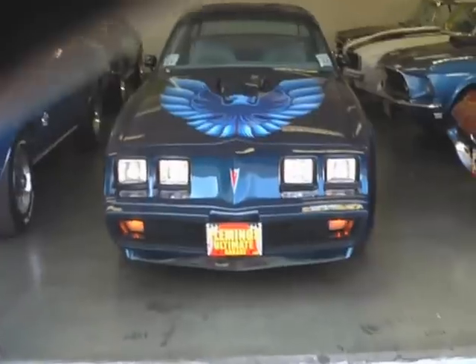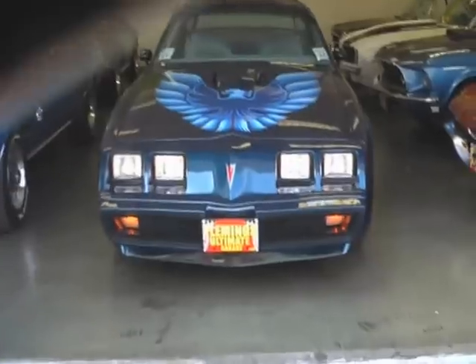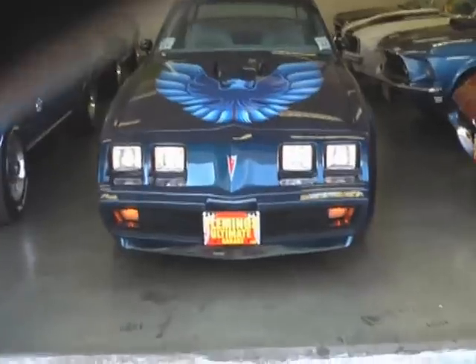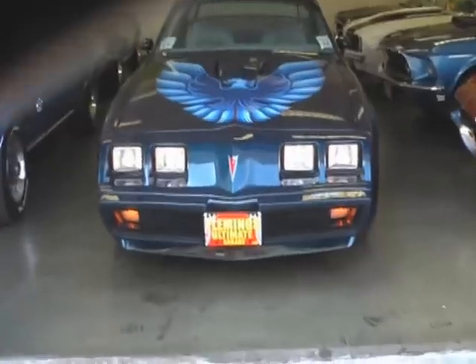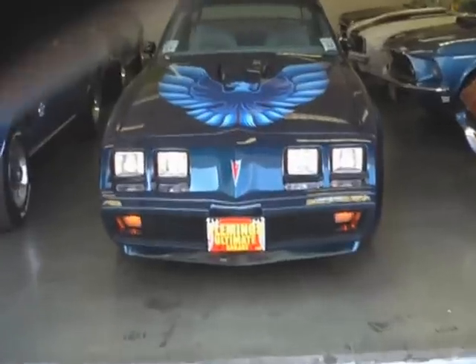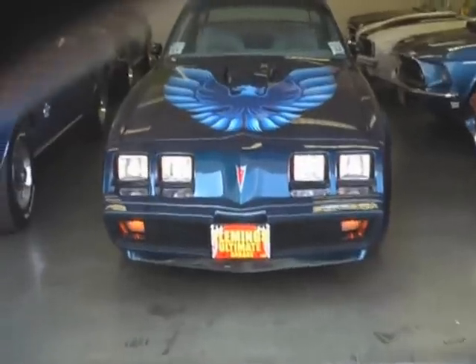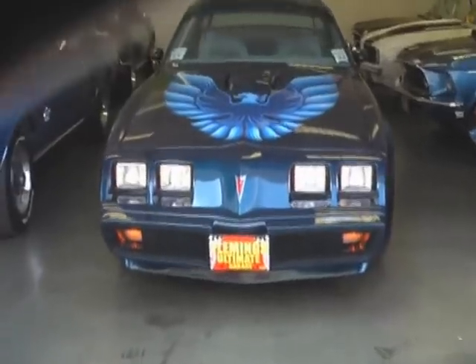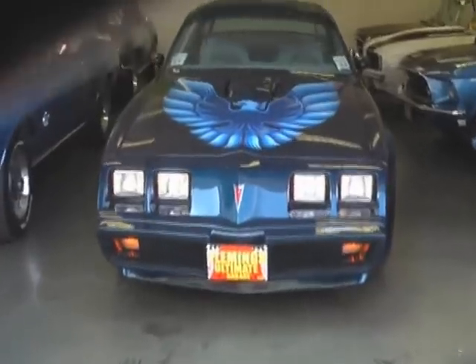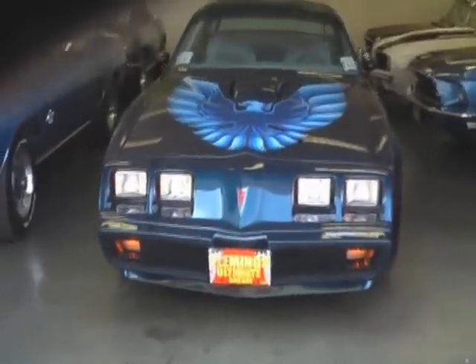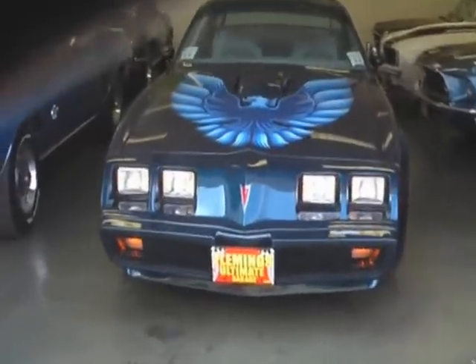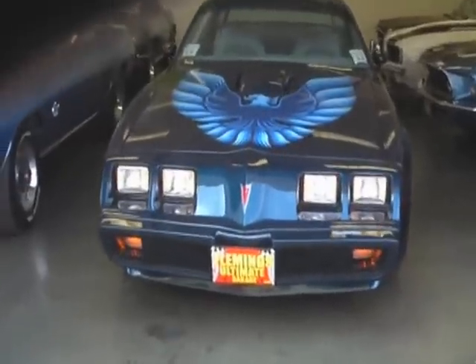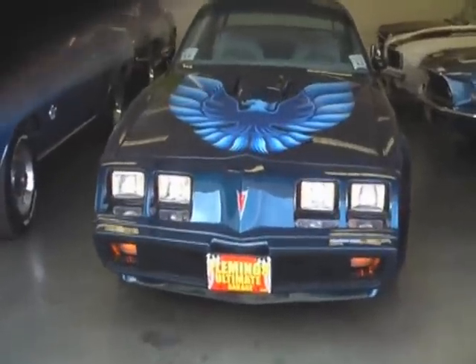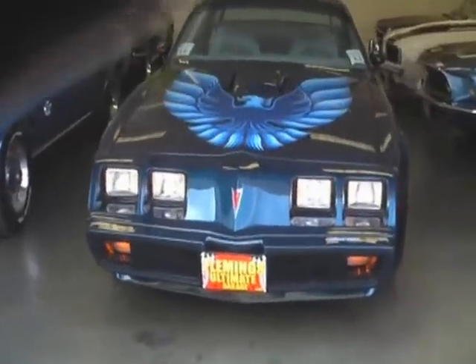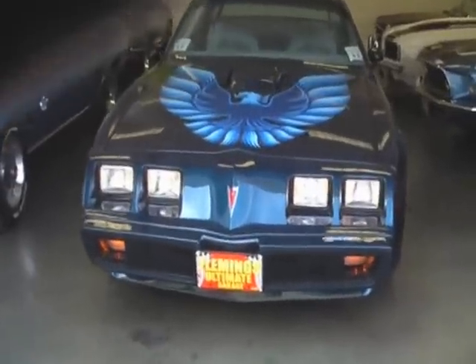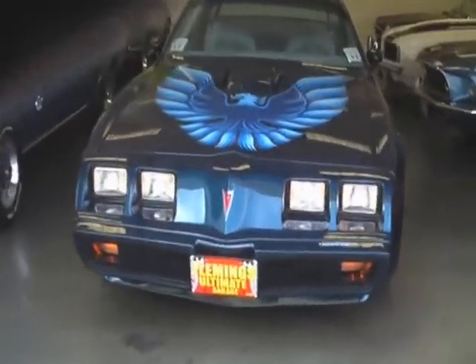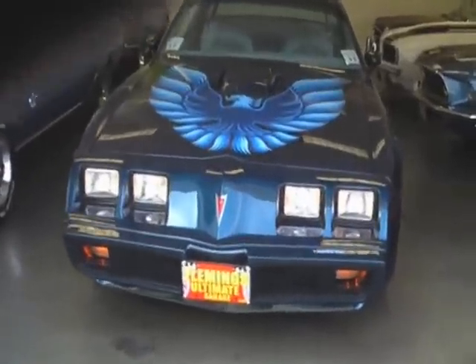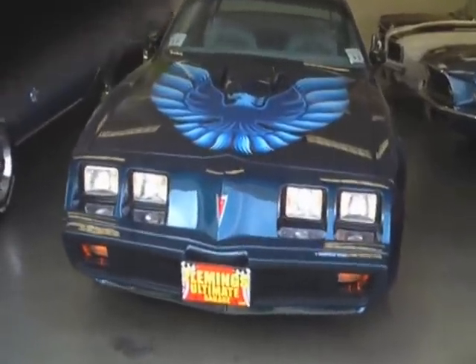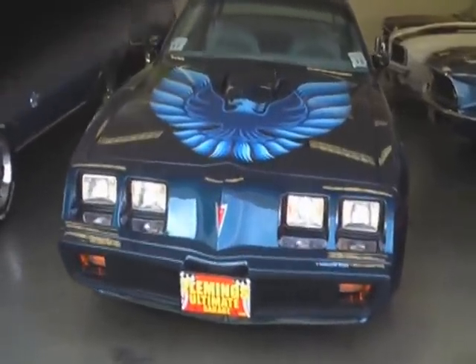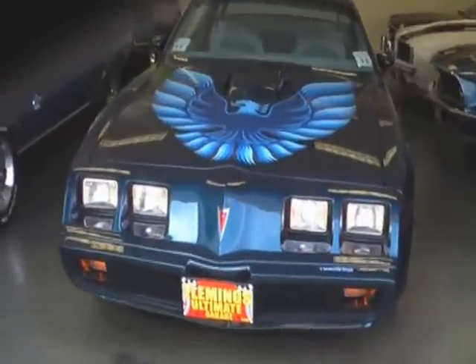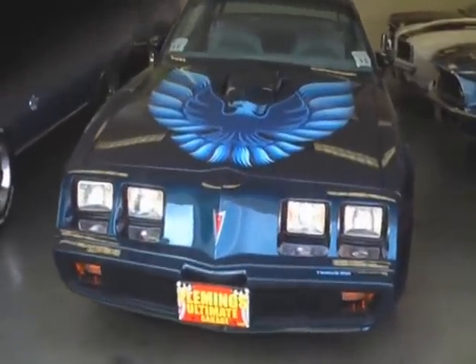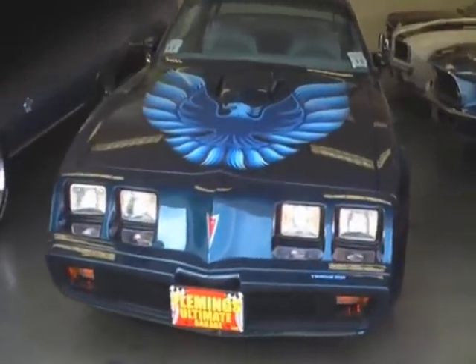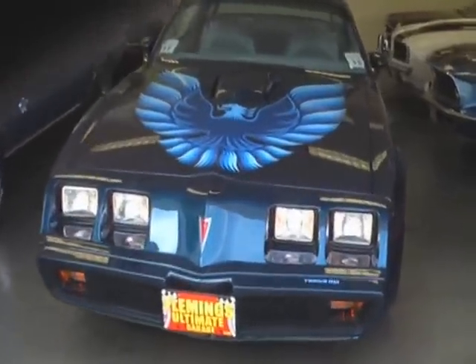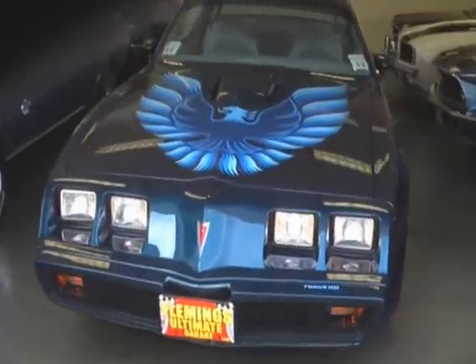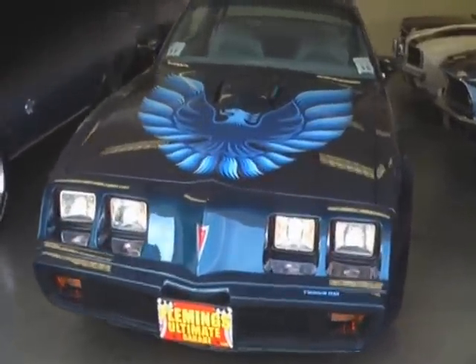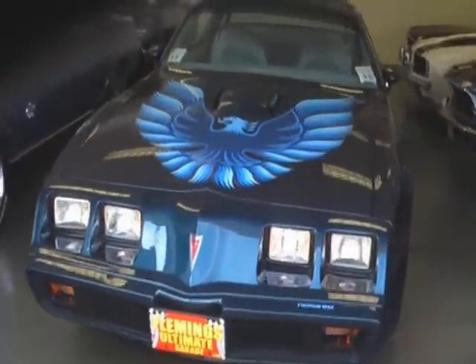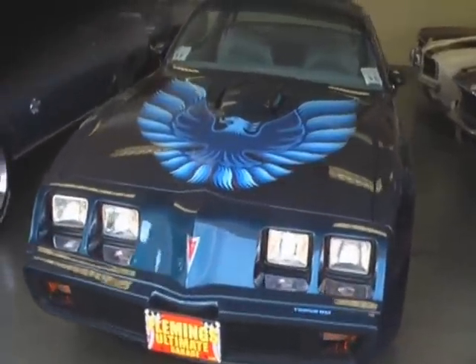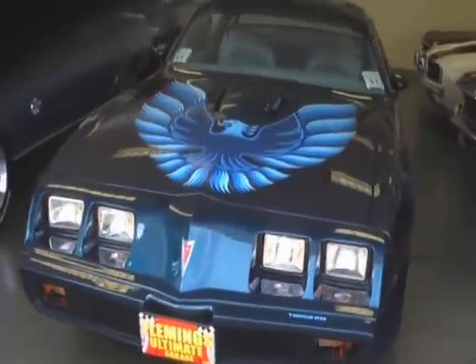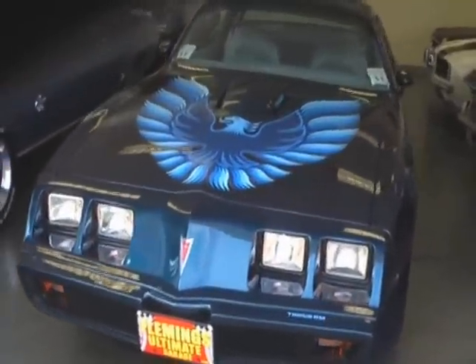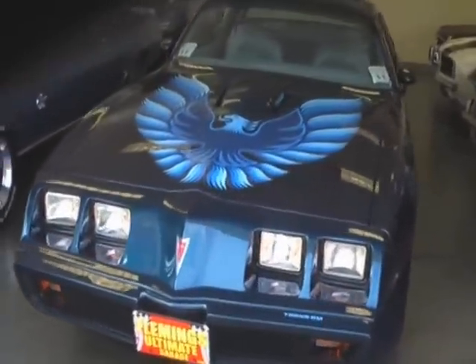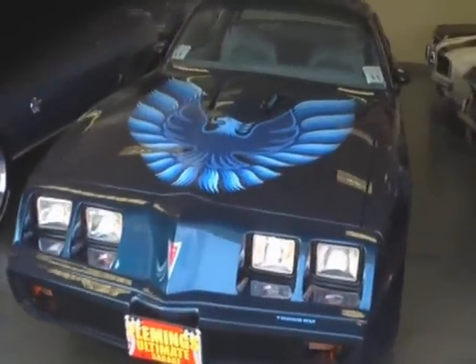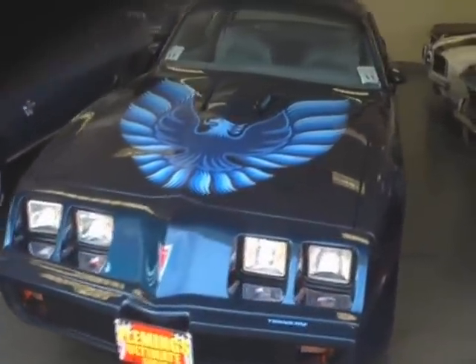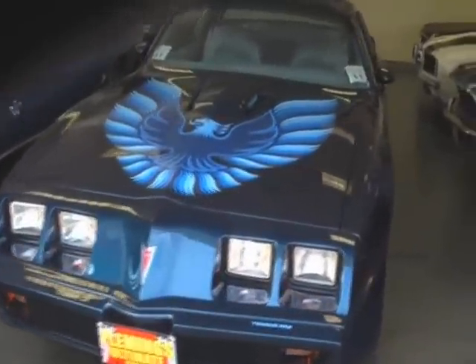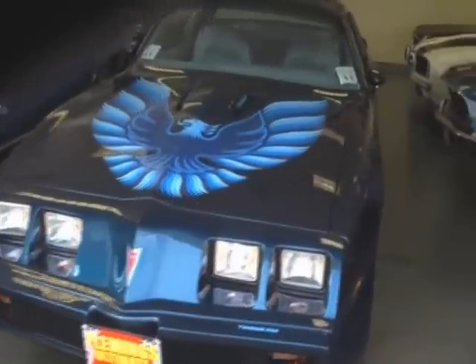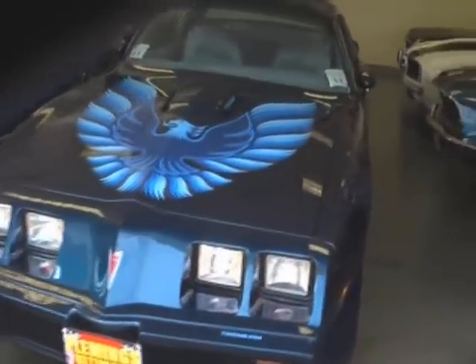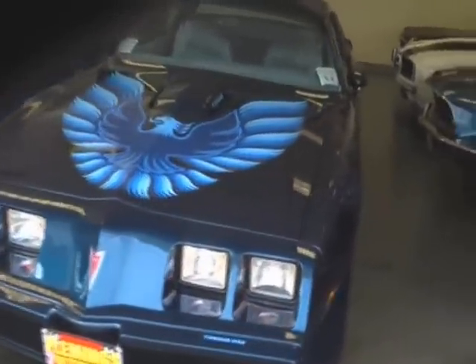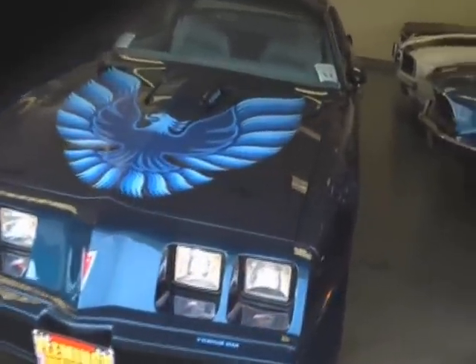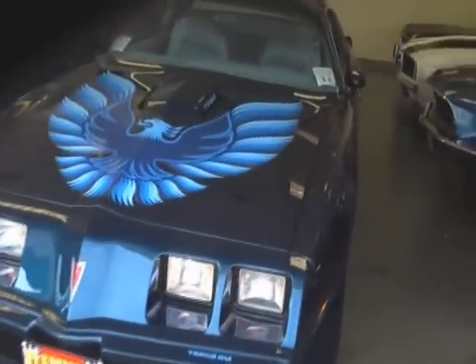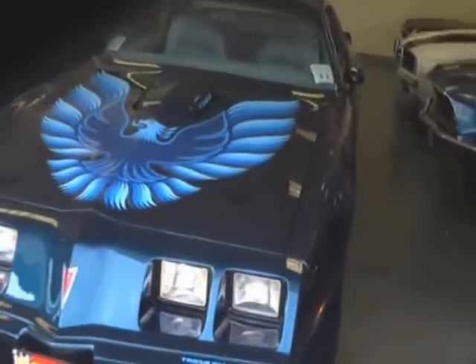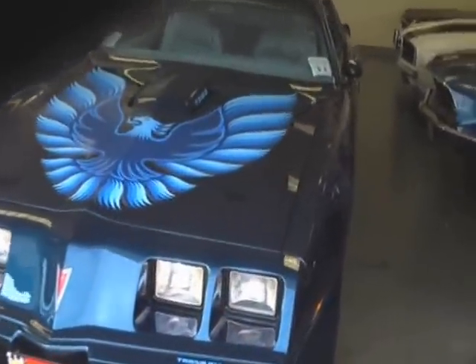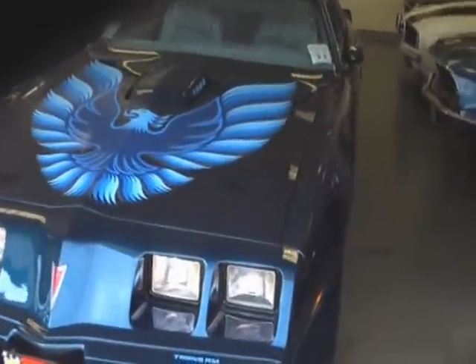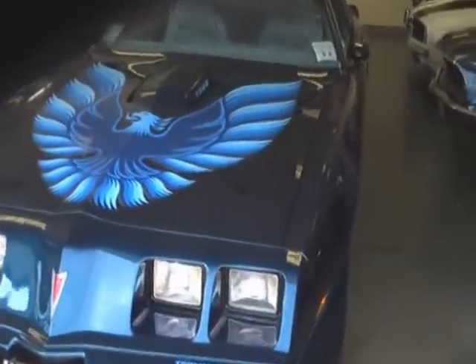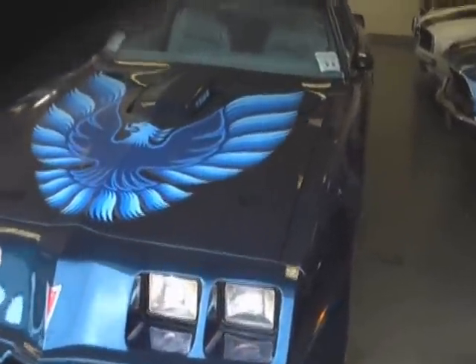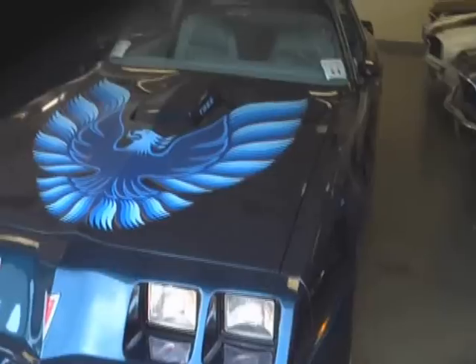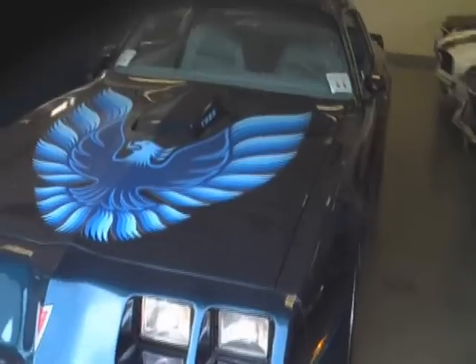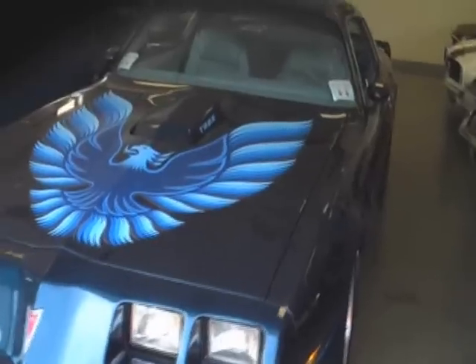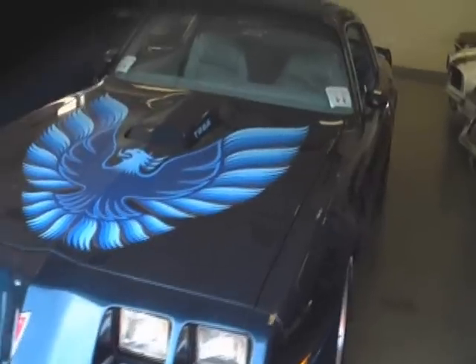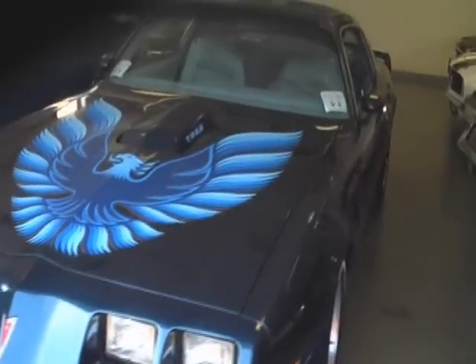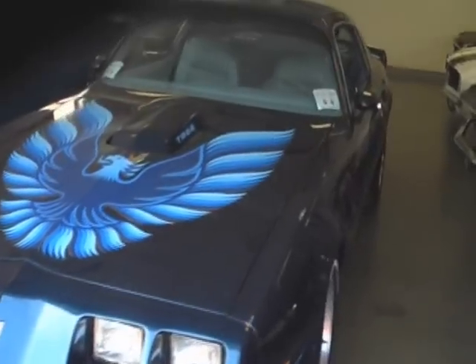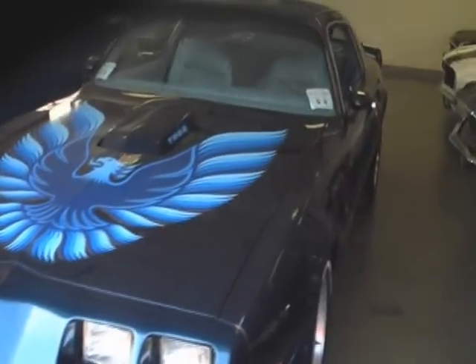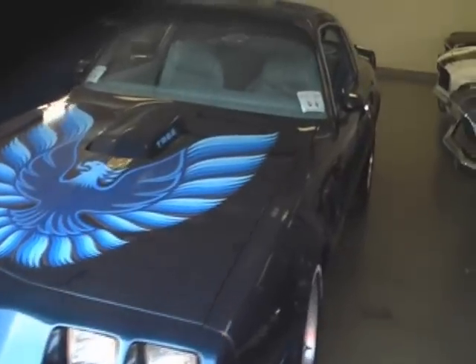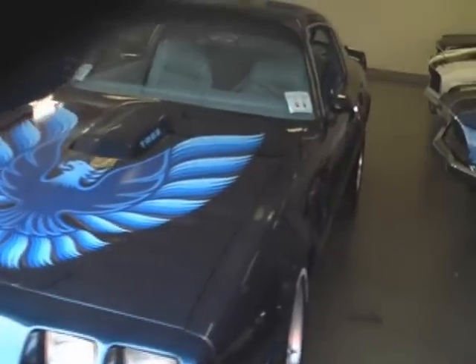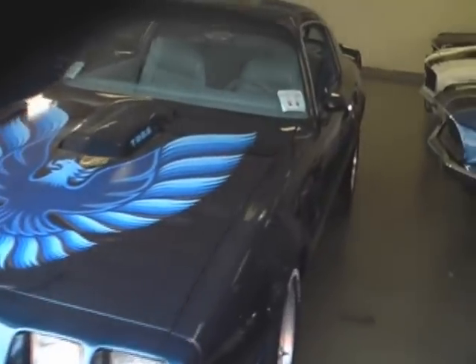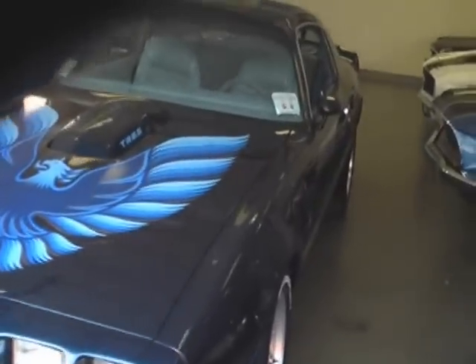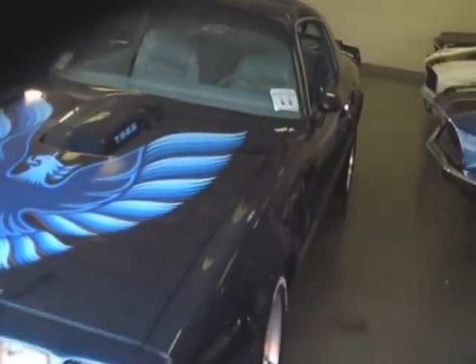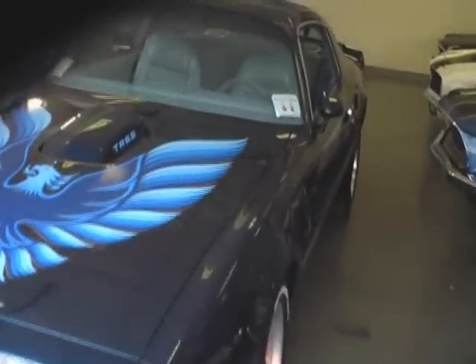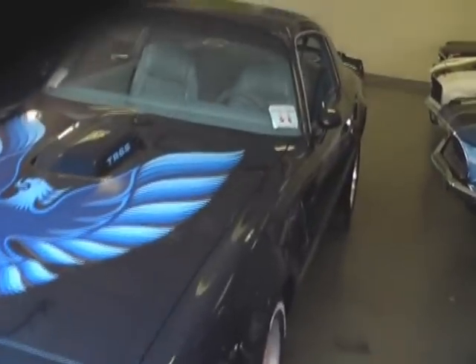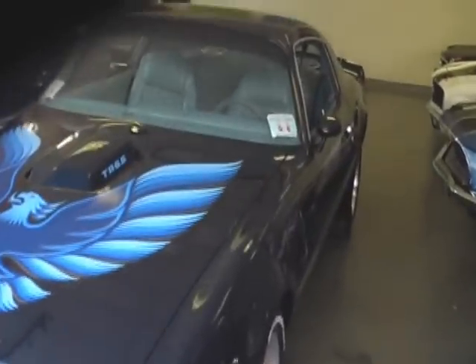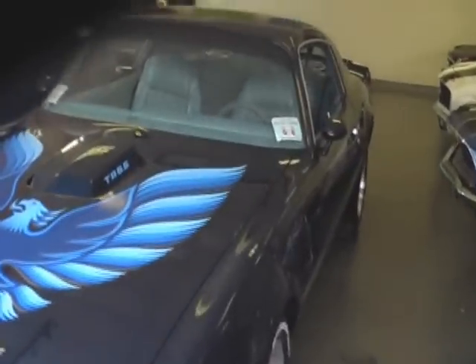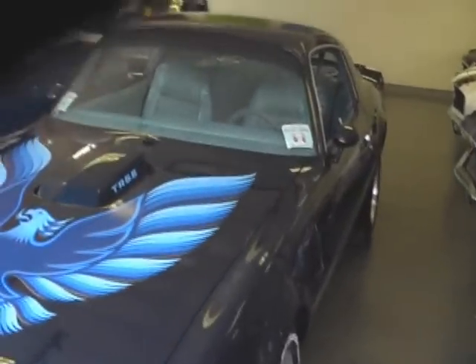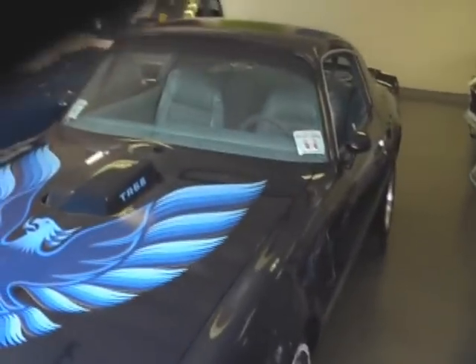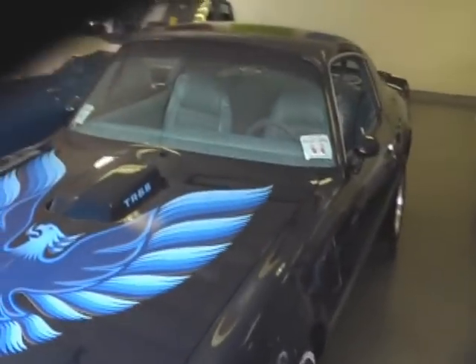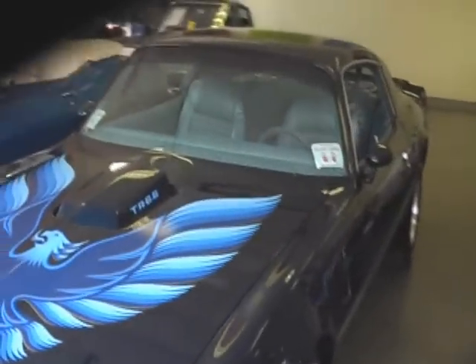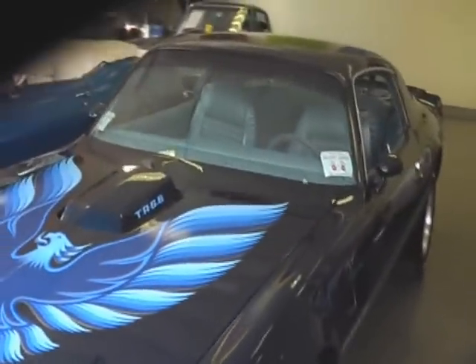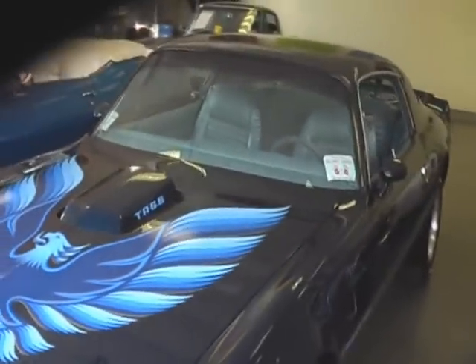Today we're going to take a look at our beautiful 1979 Pontiac Trans Am that we are just finishing the restorations on.